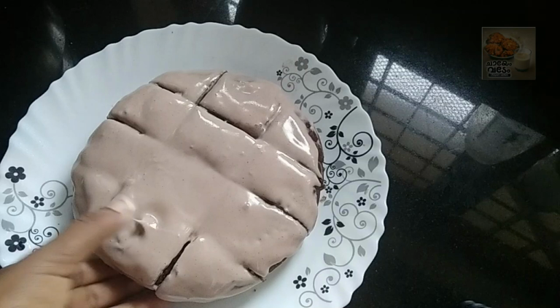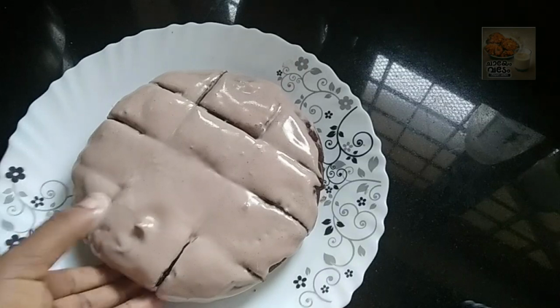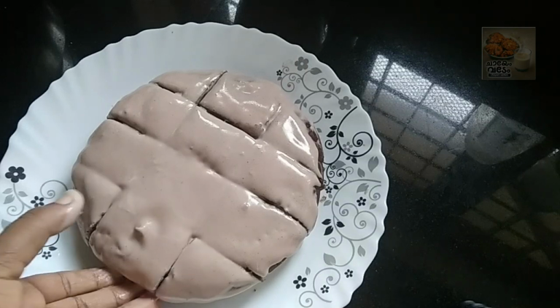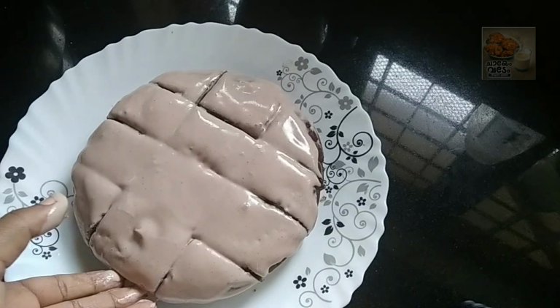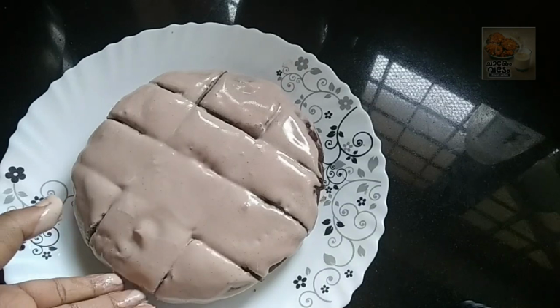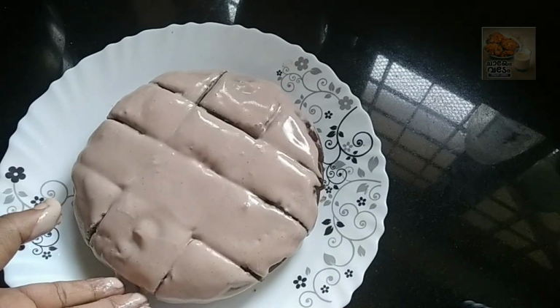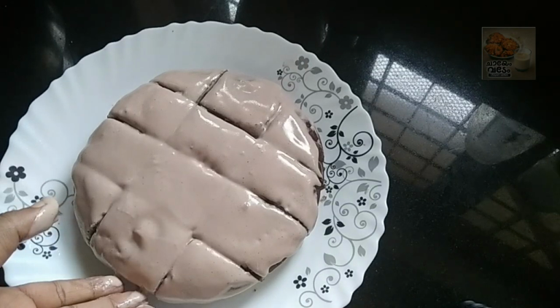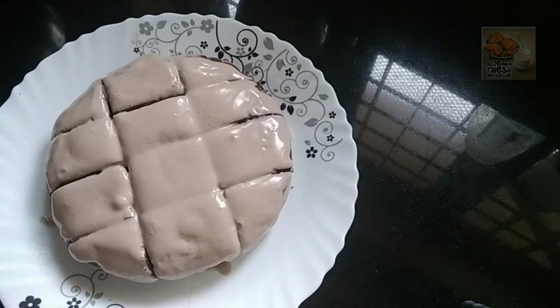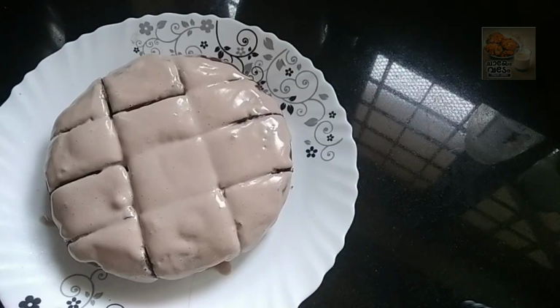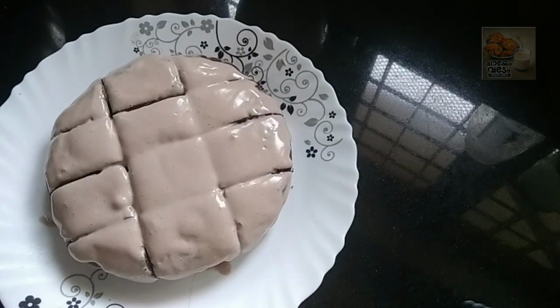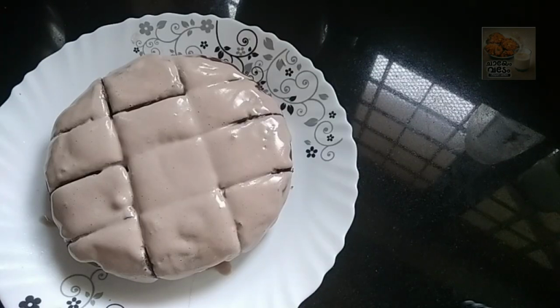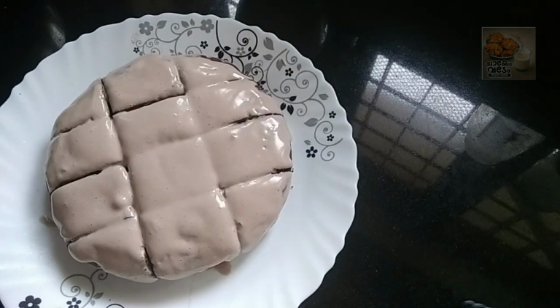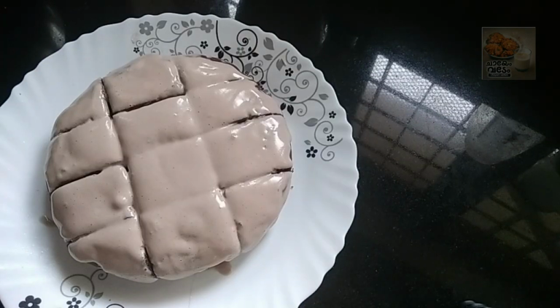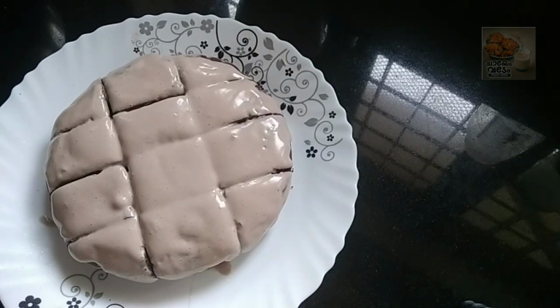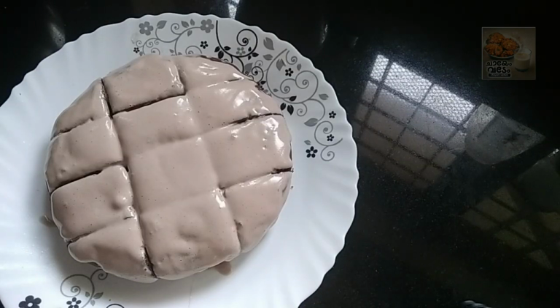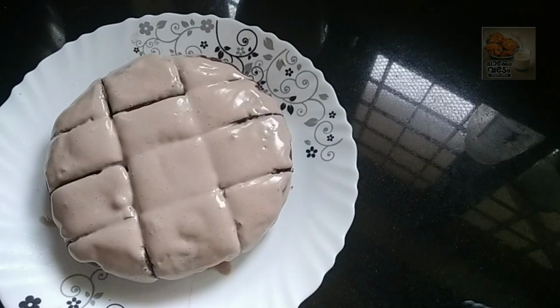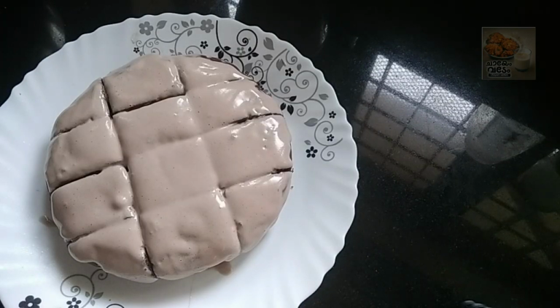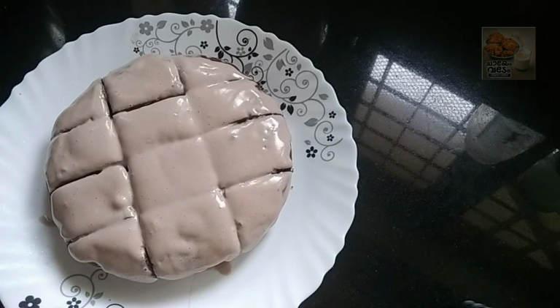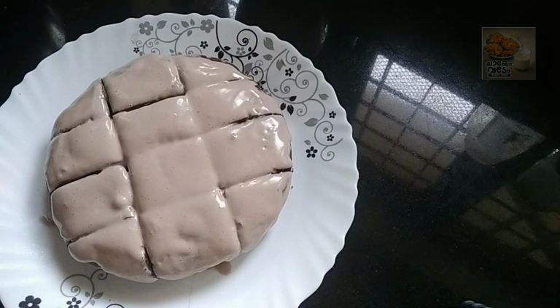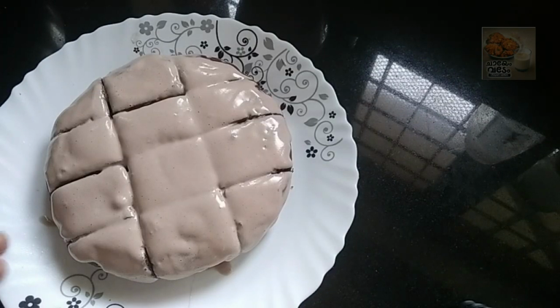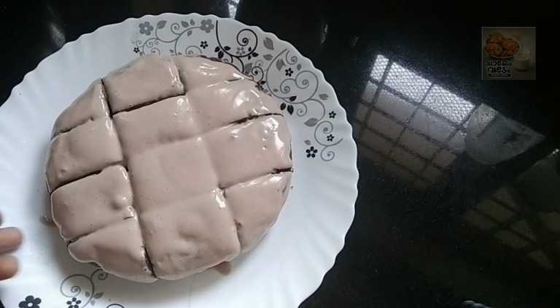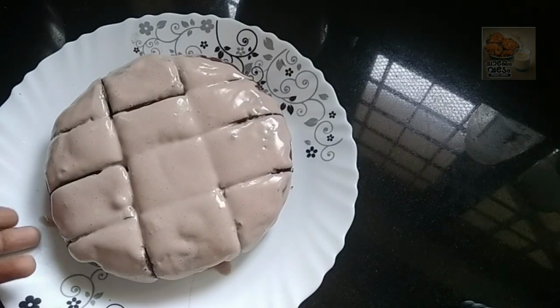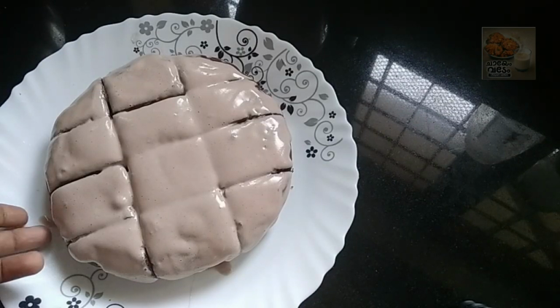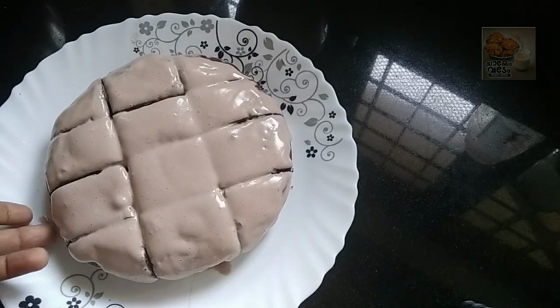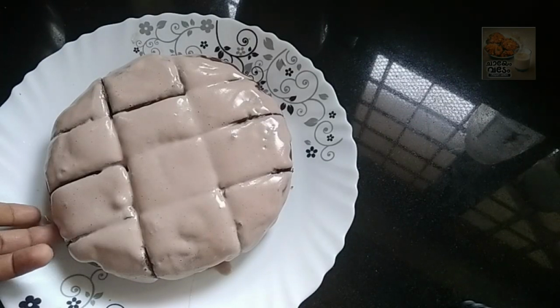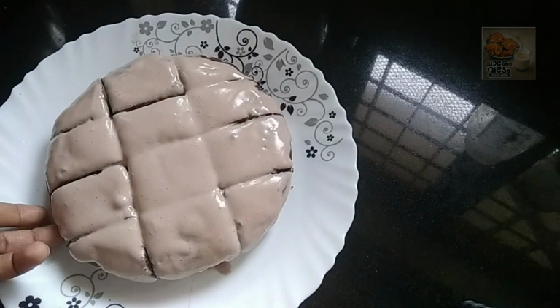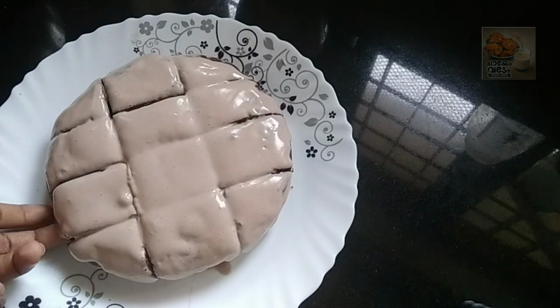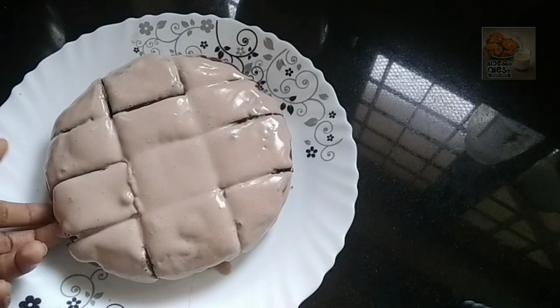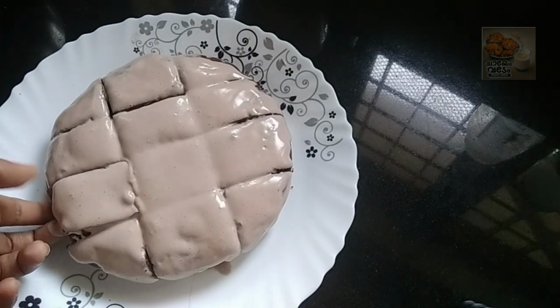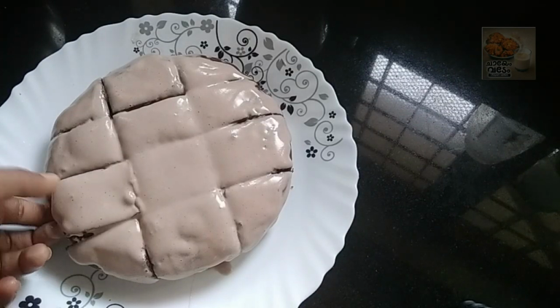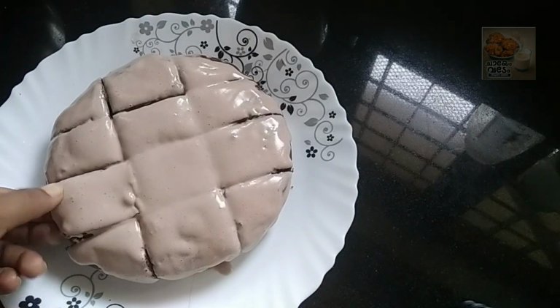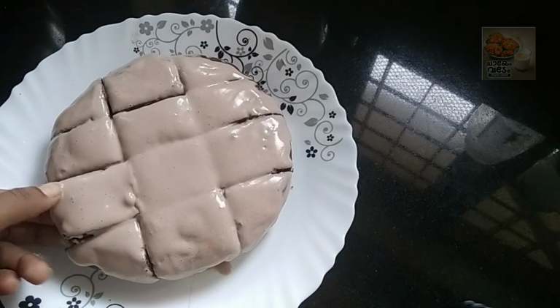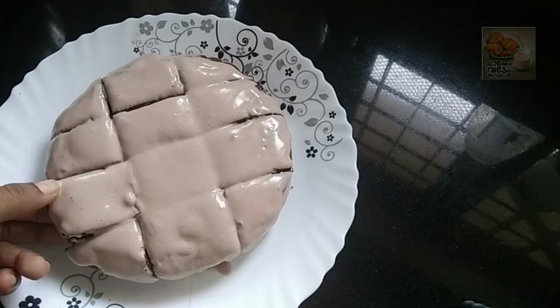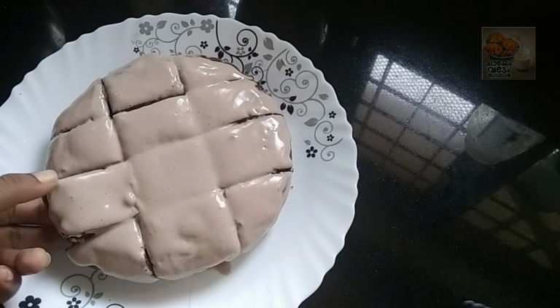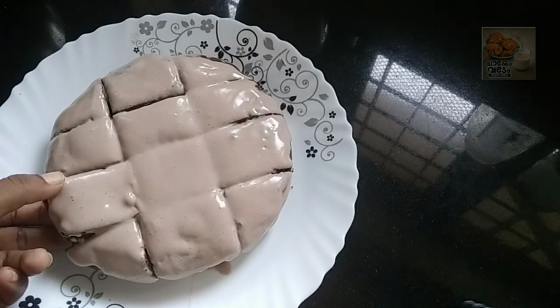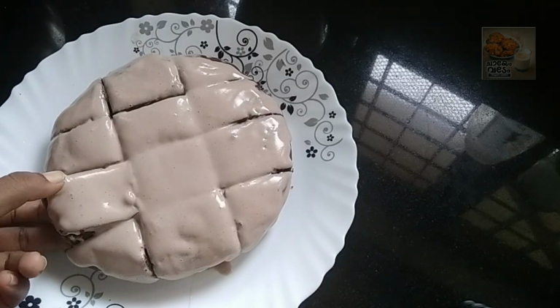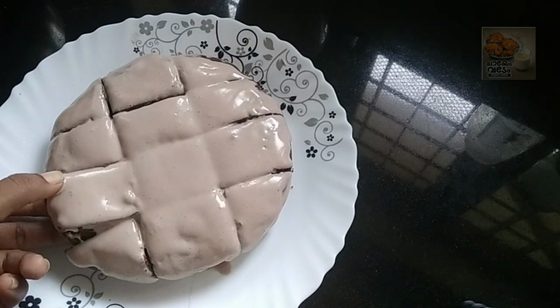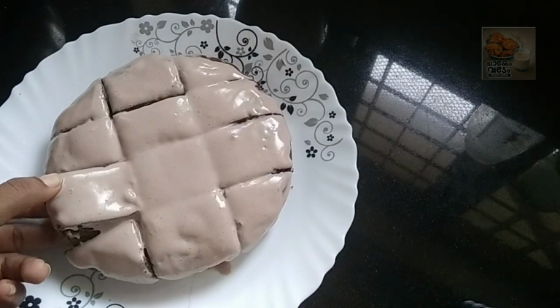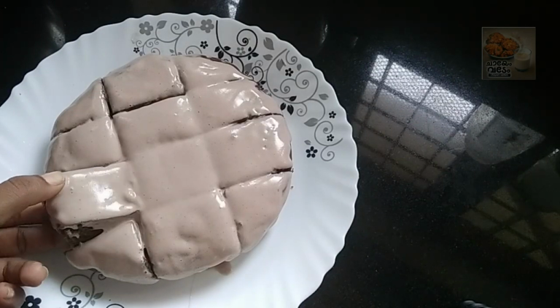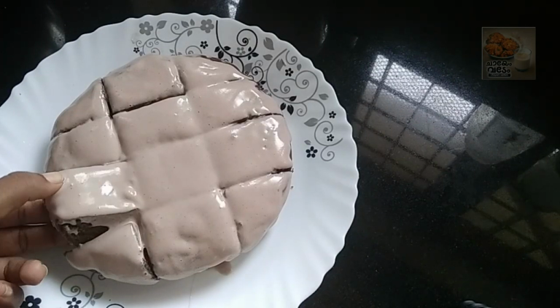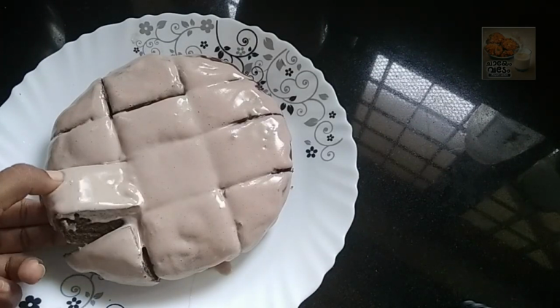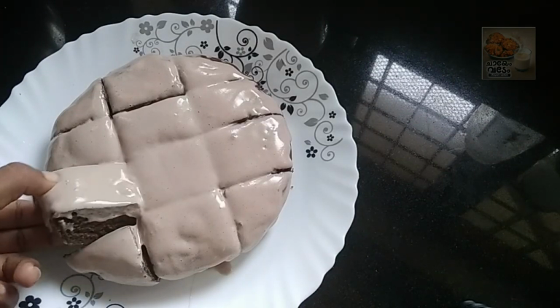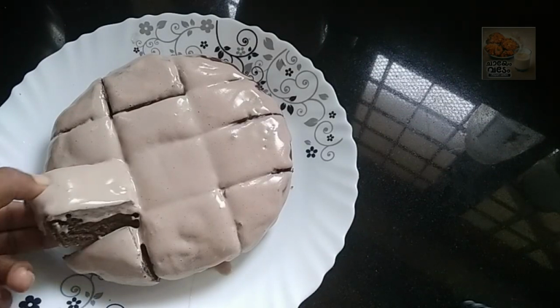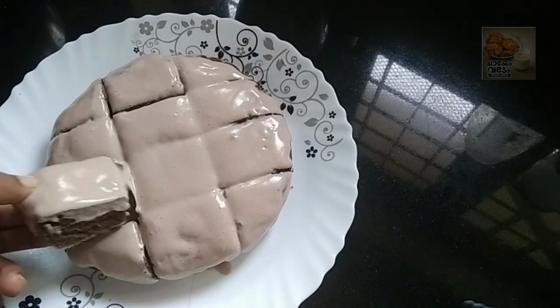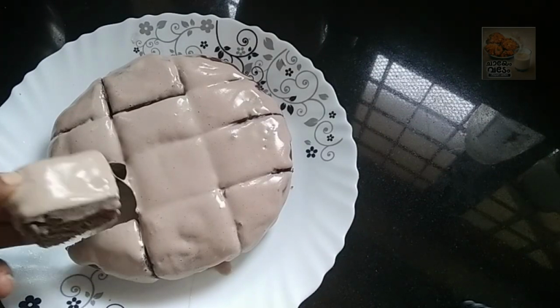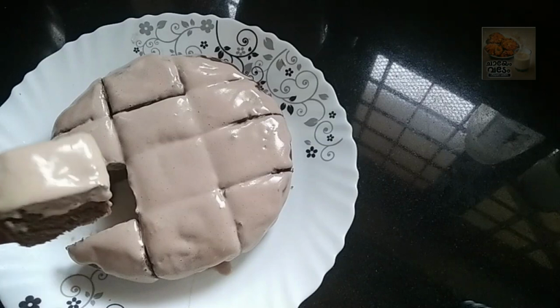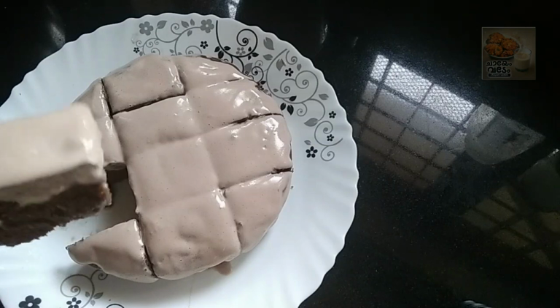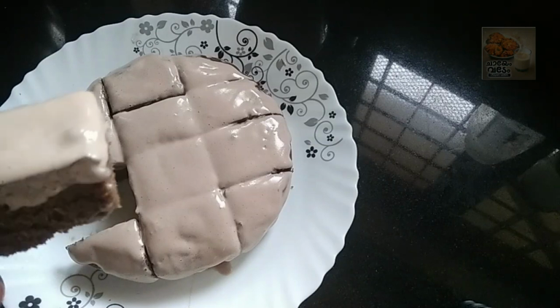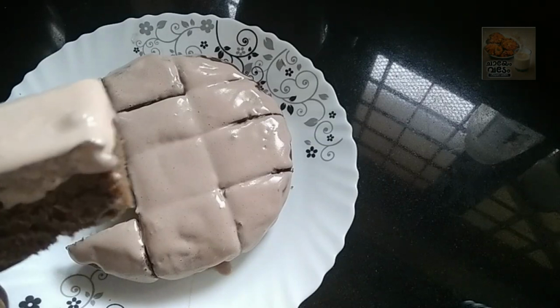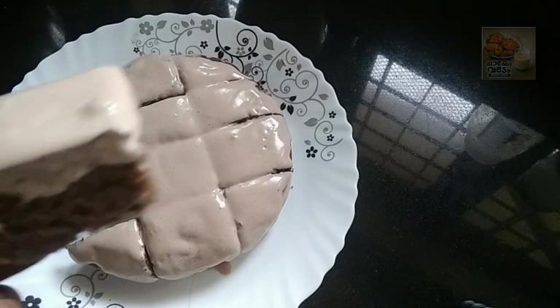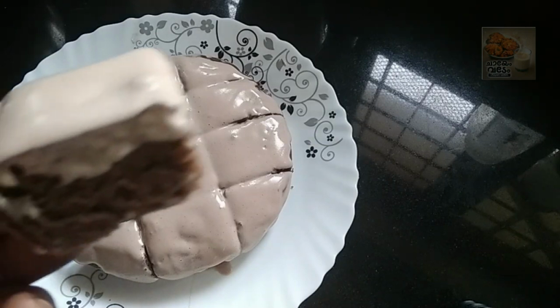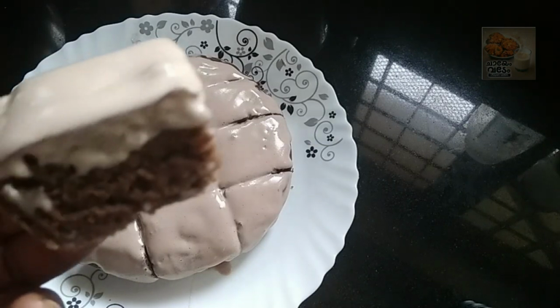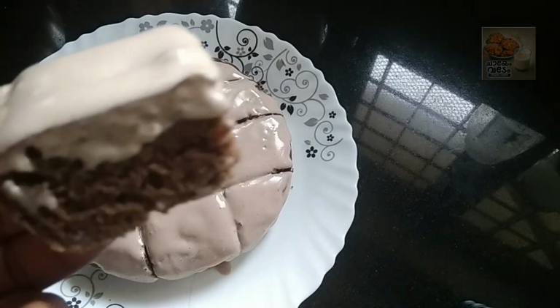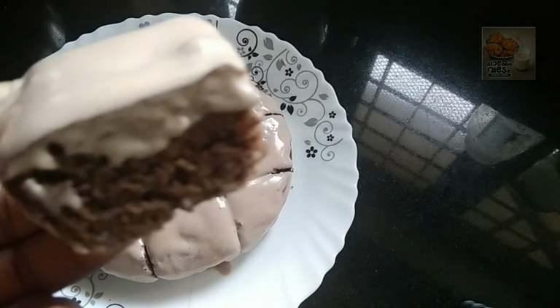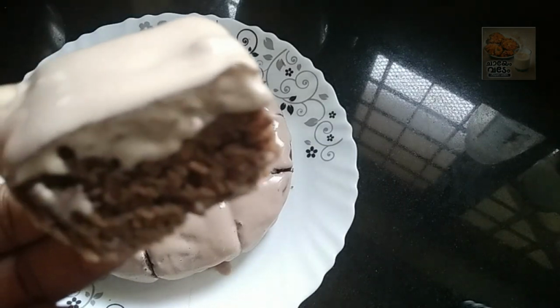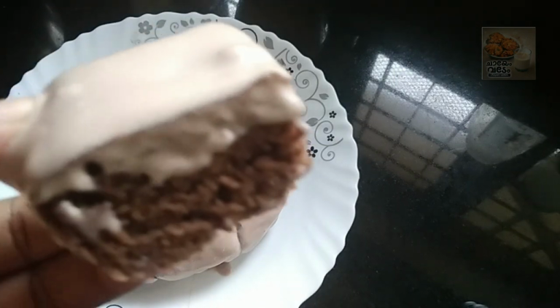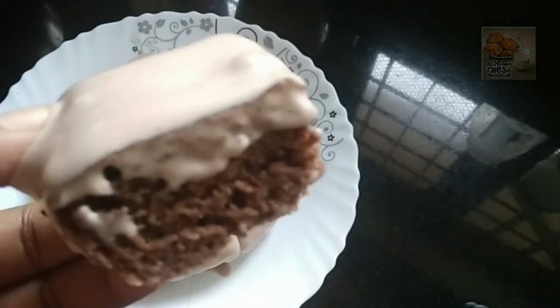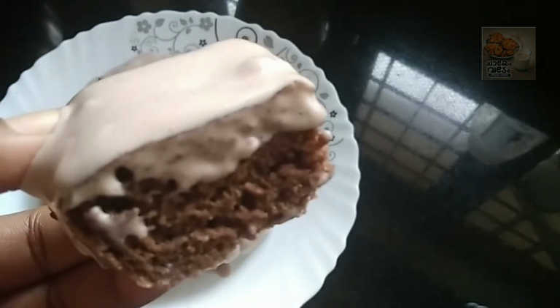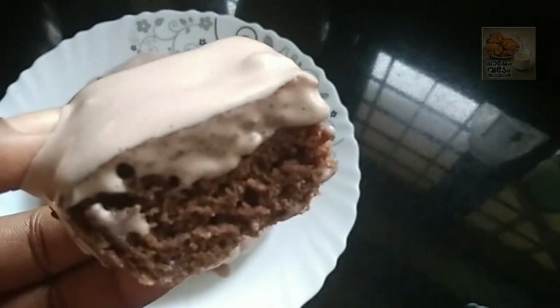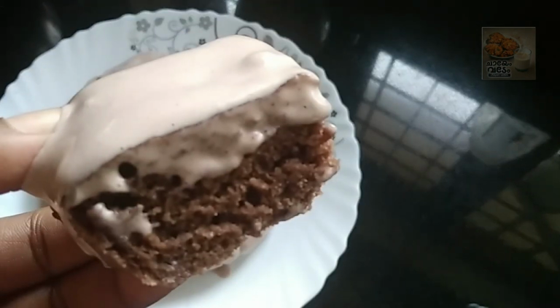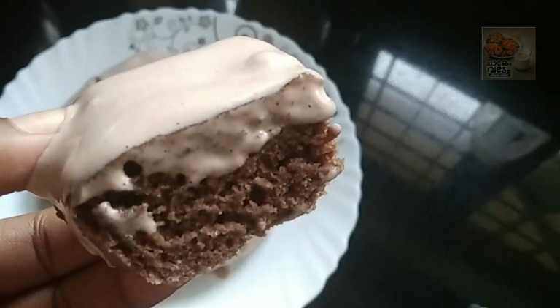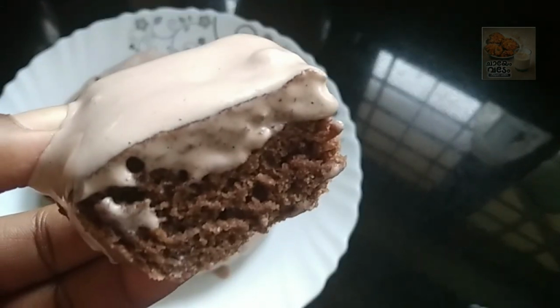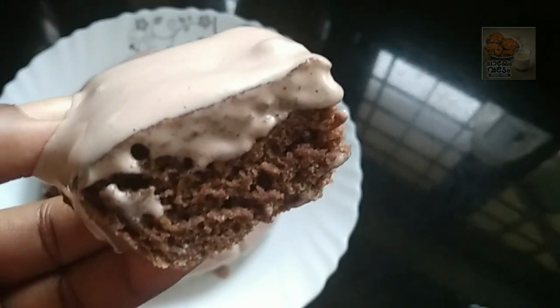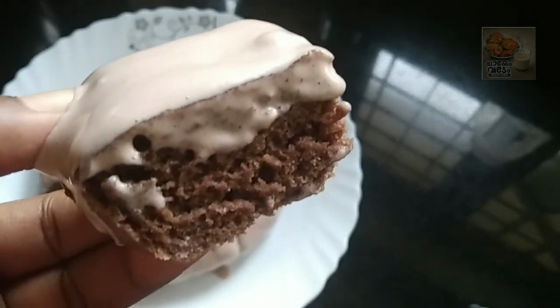Hello, welcome back to this video. This is the recipe for this cake.